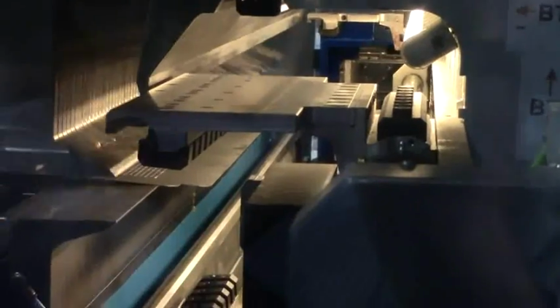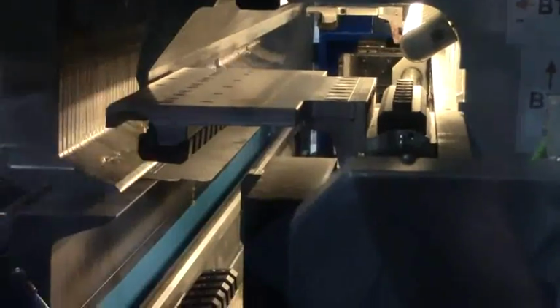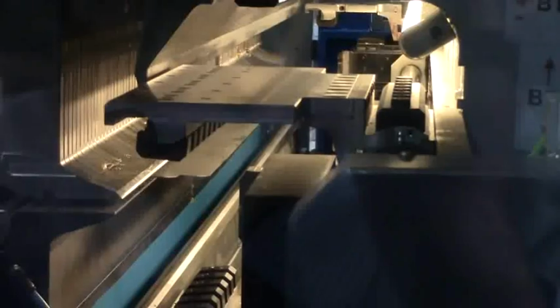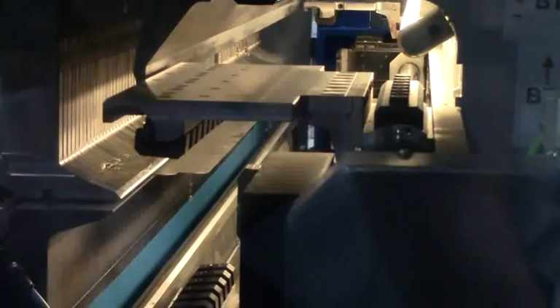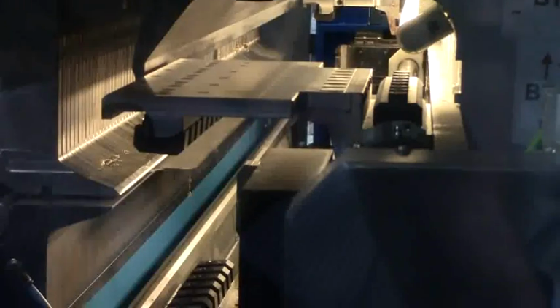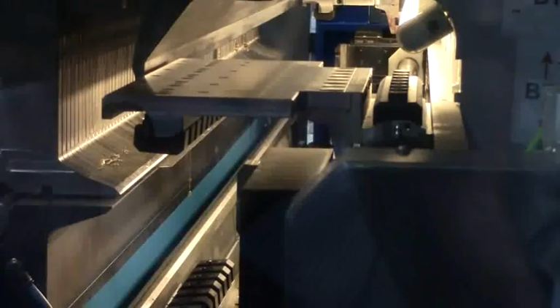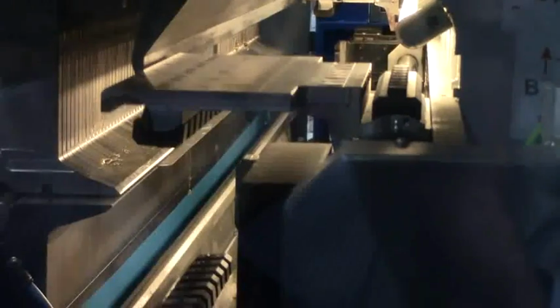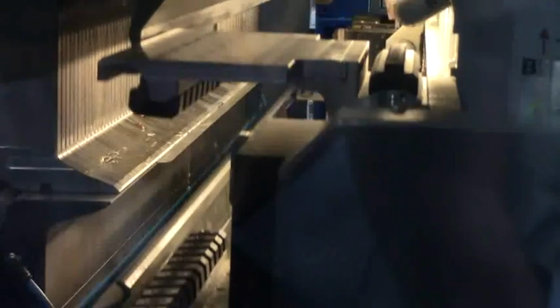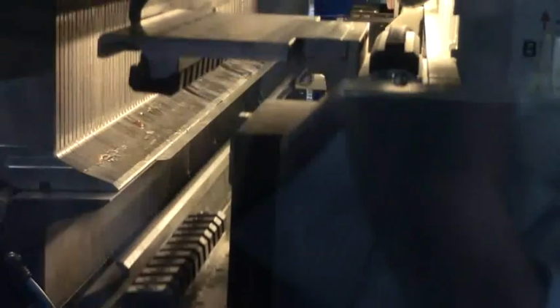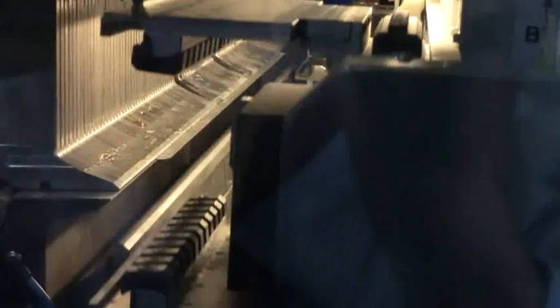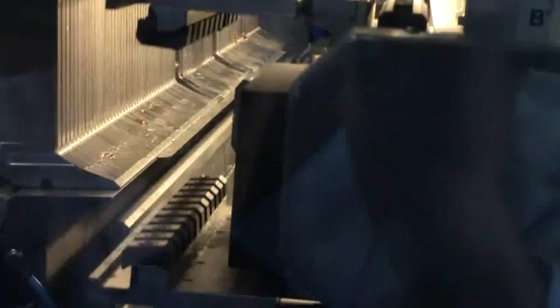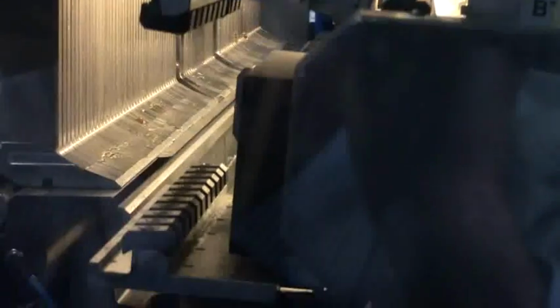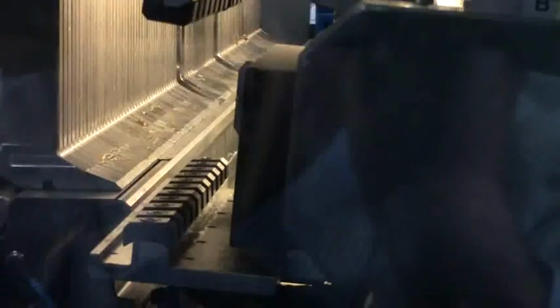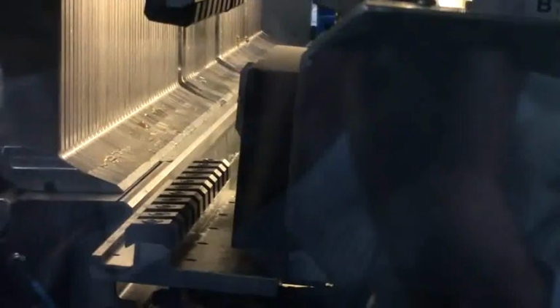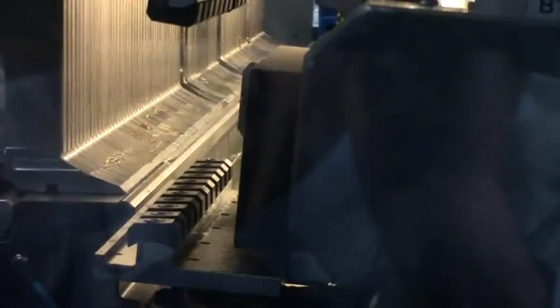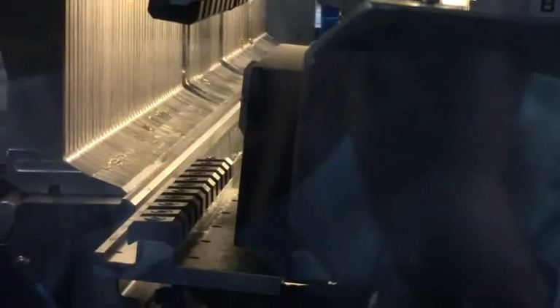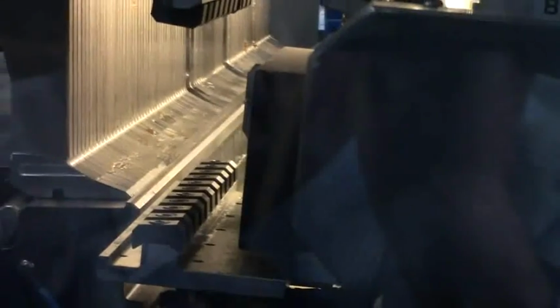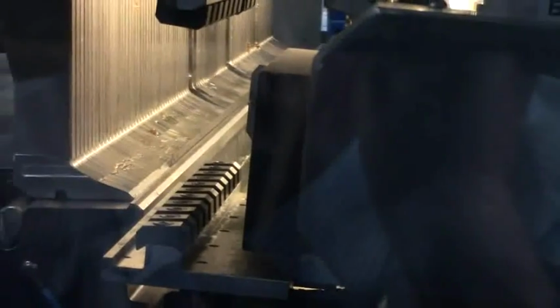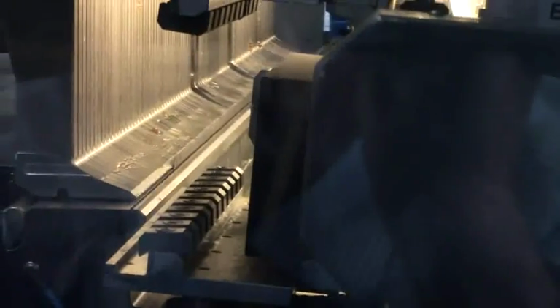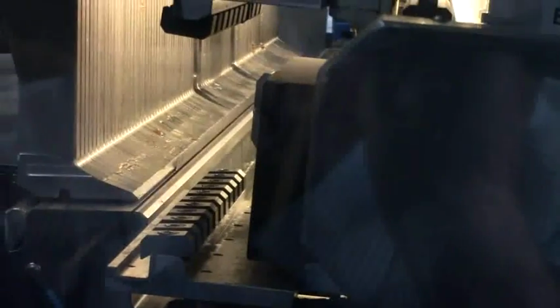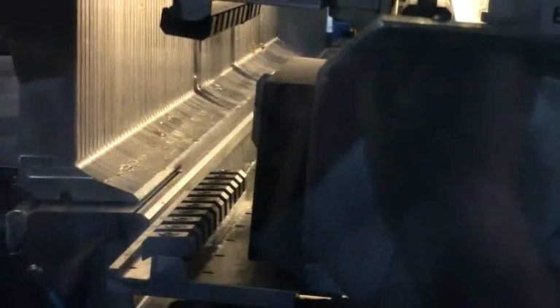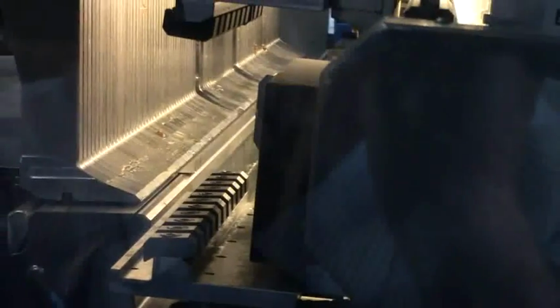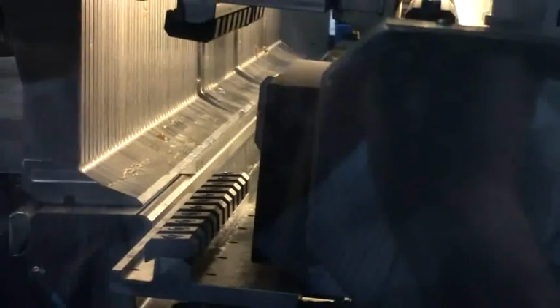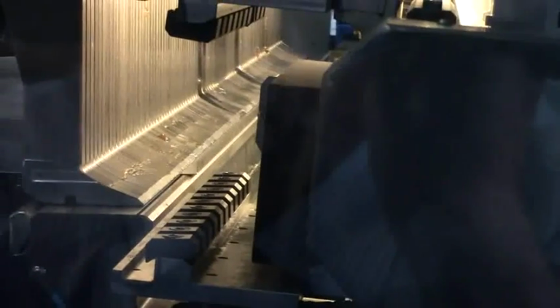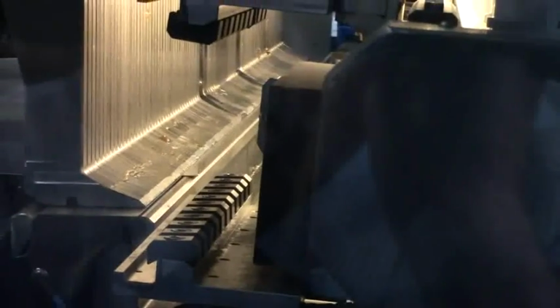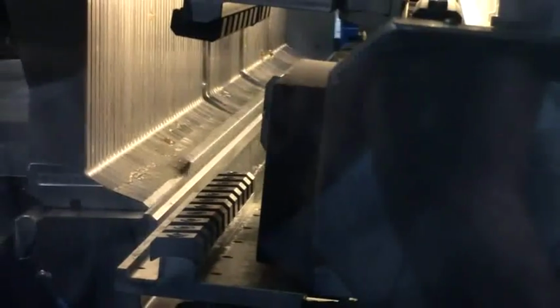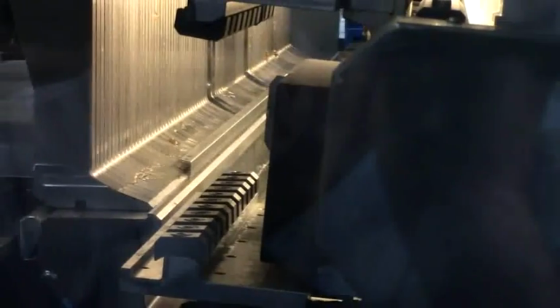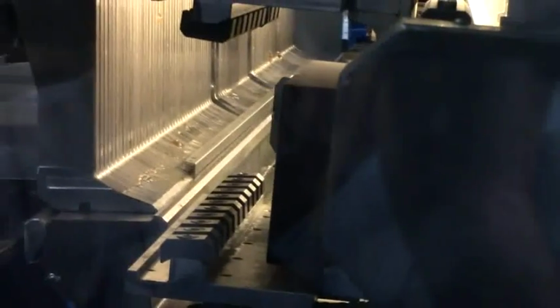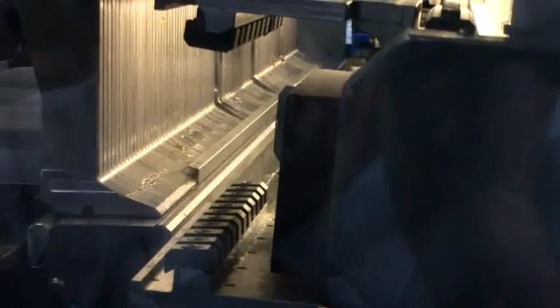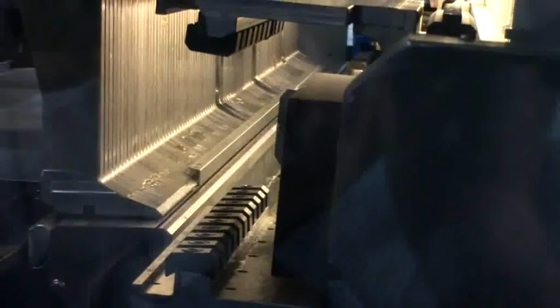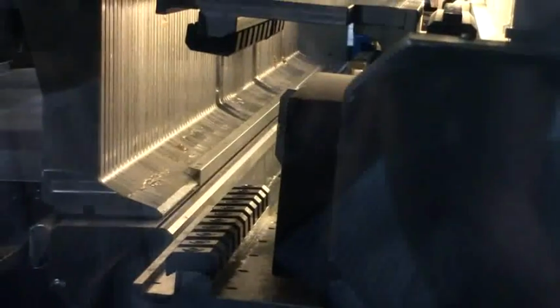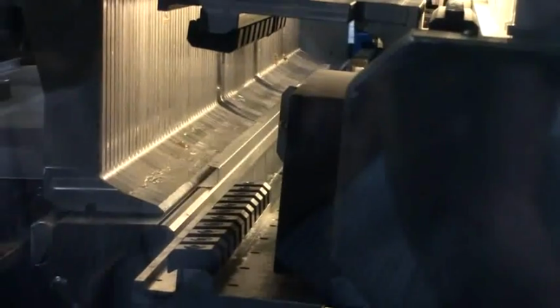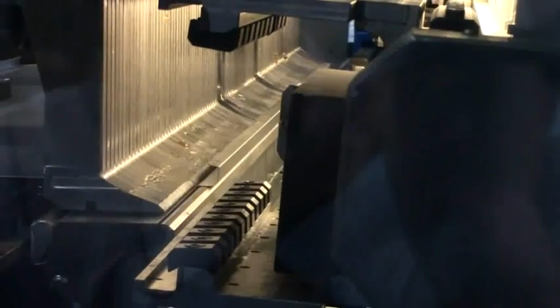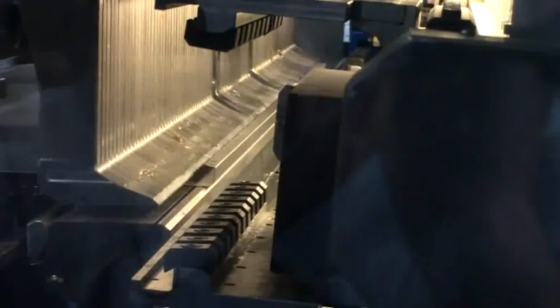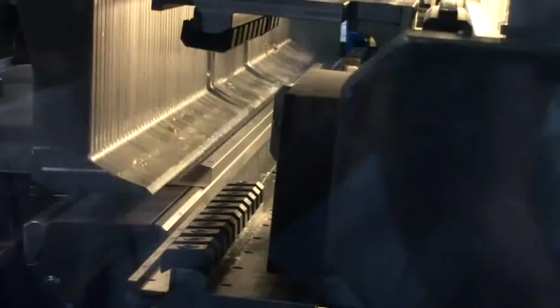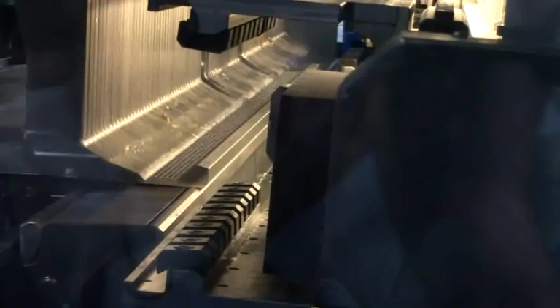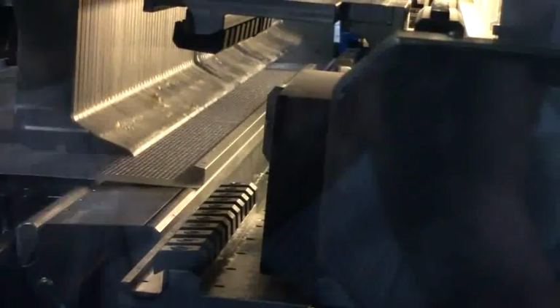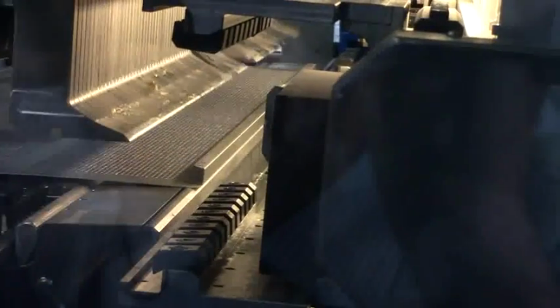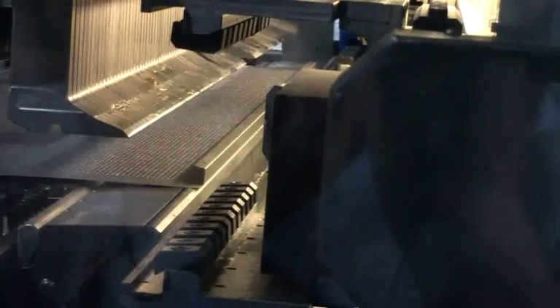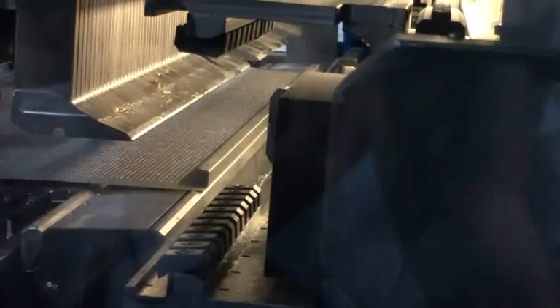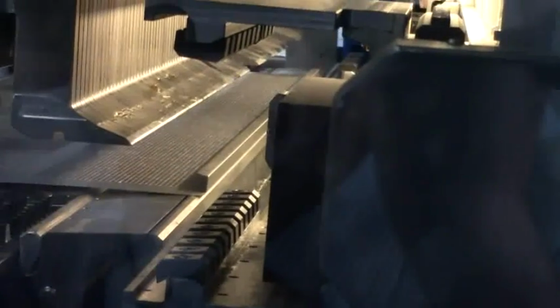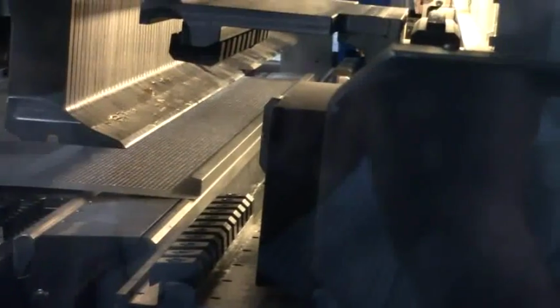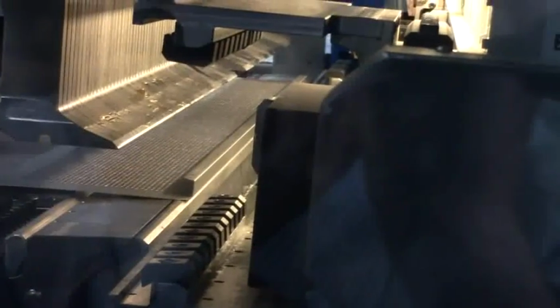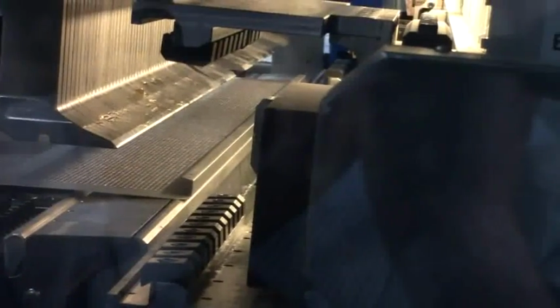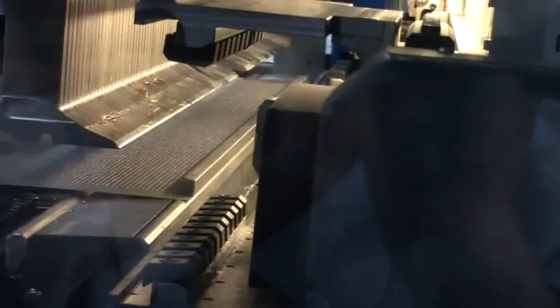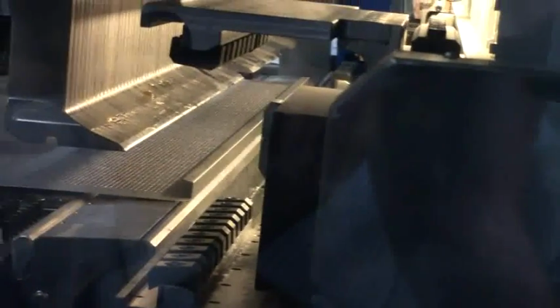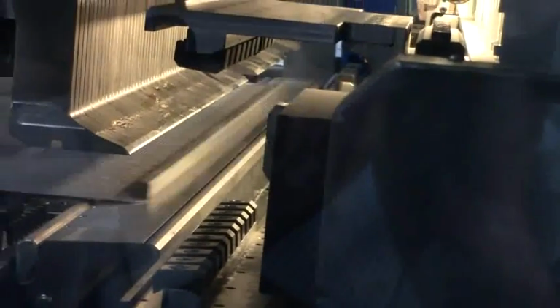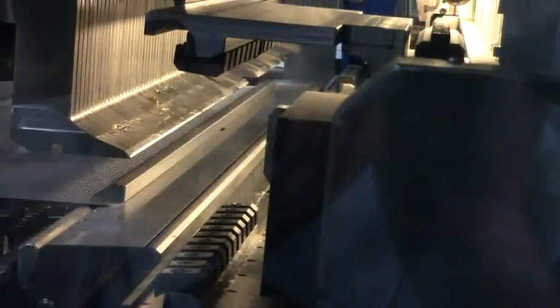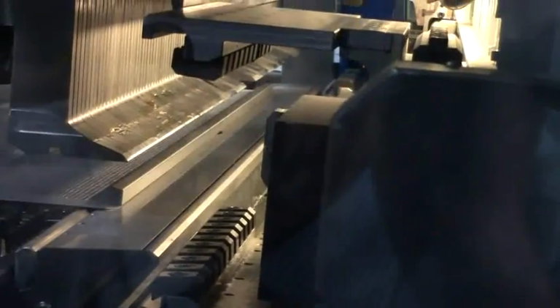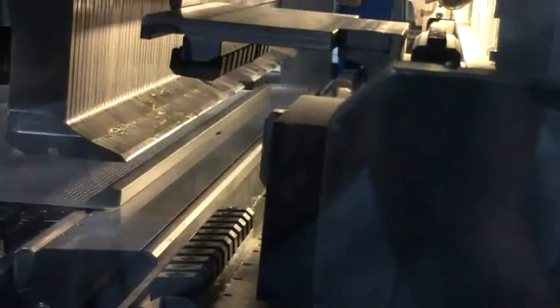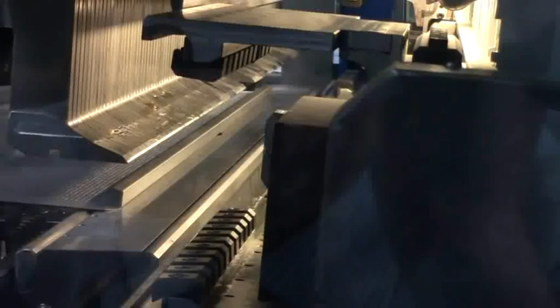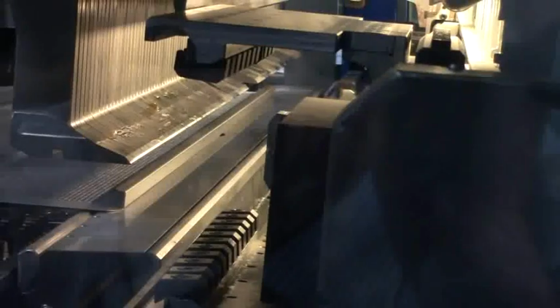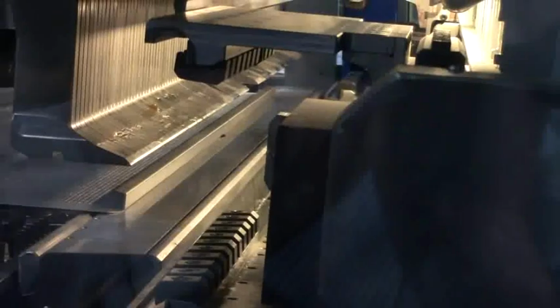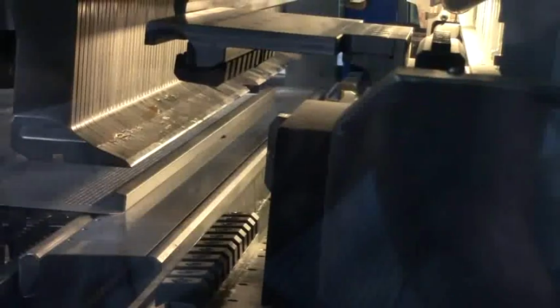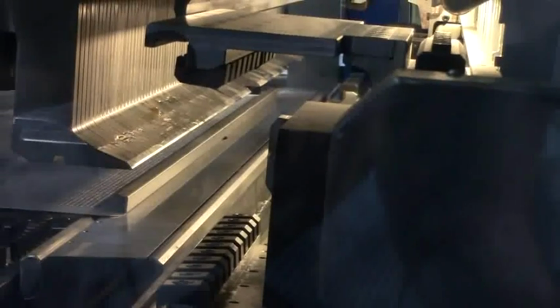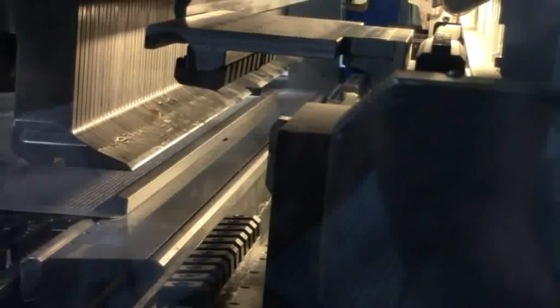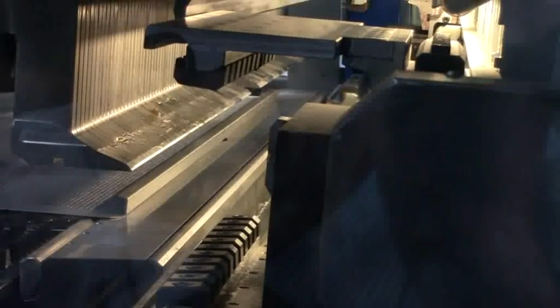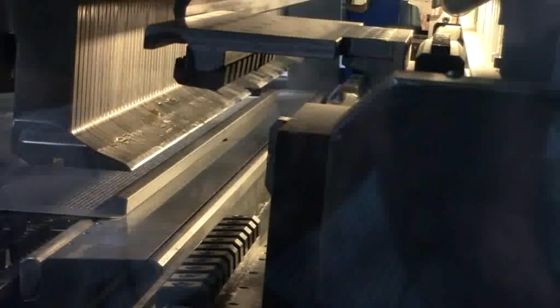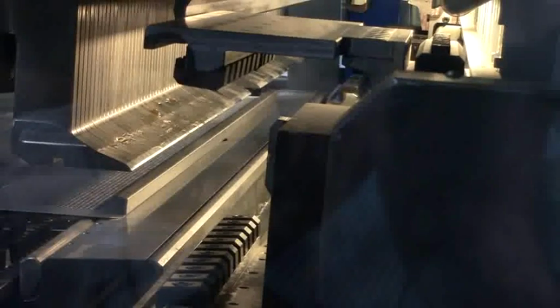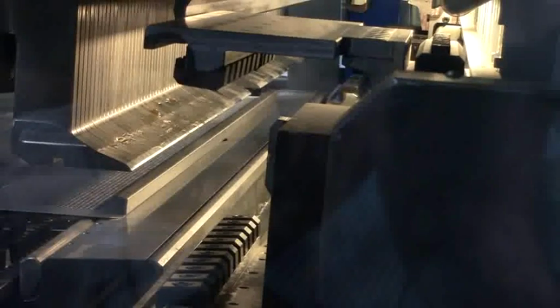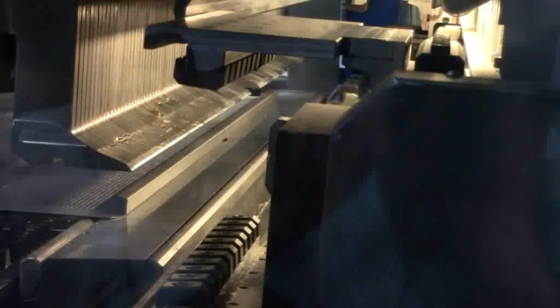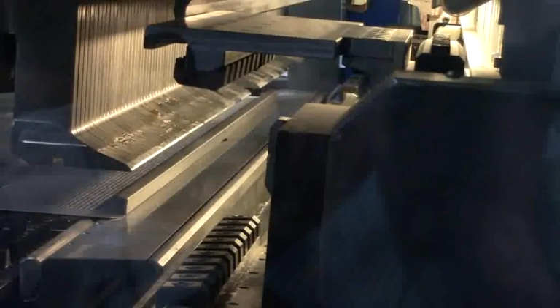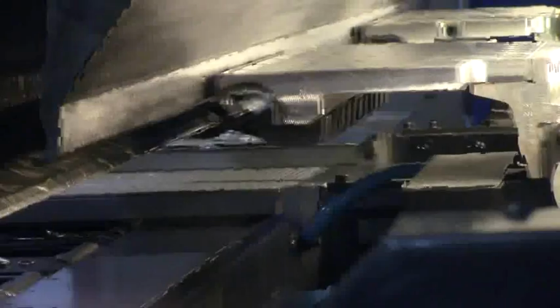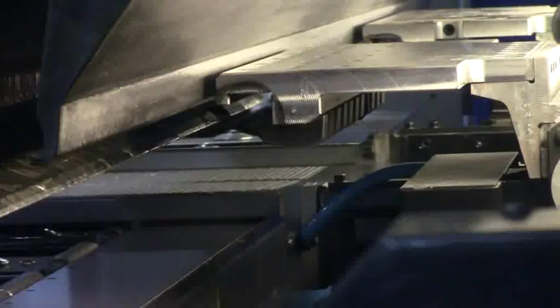As seen in this shot from behind, the product is secured into place and the bends are rapidly and accurately created.